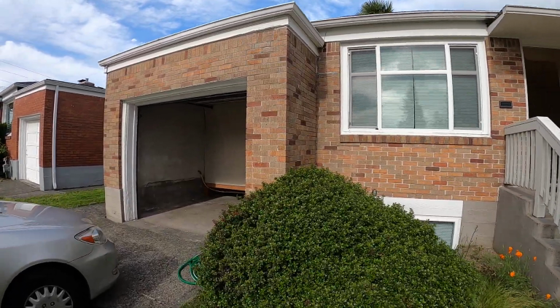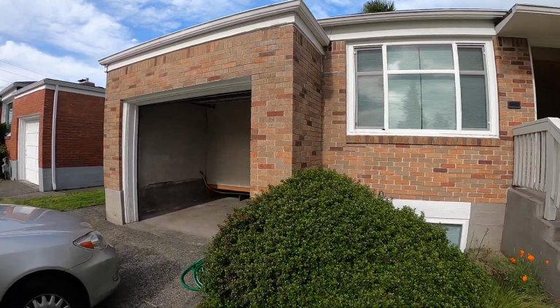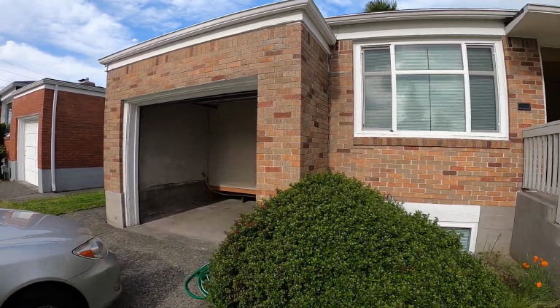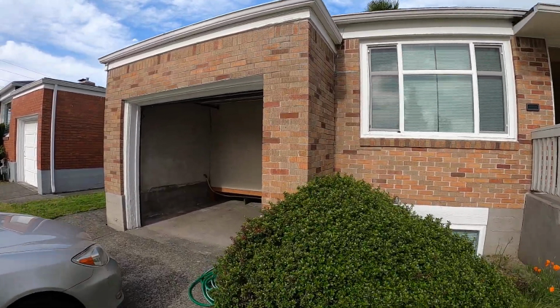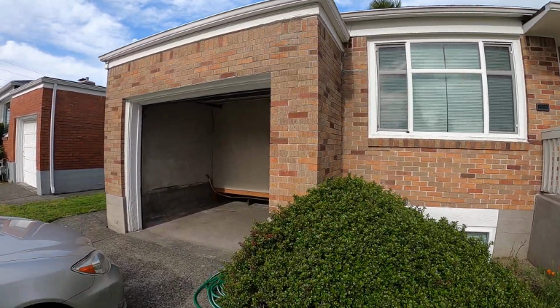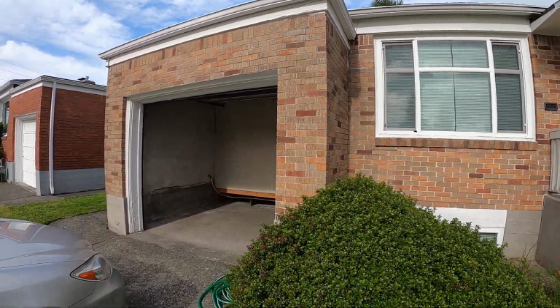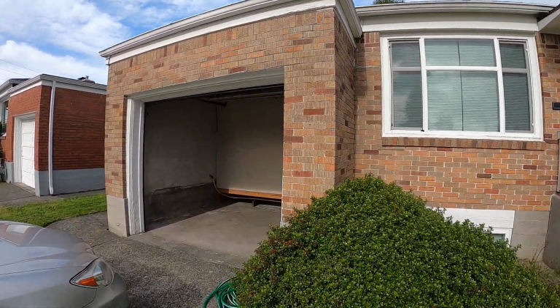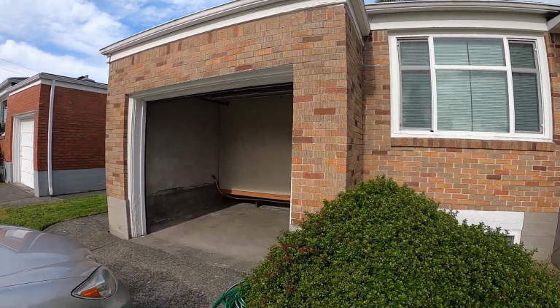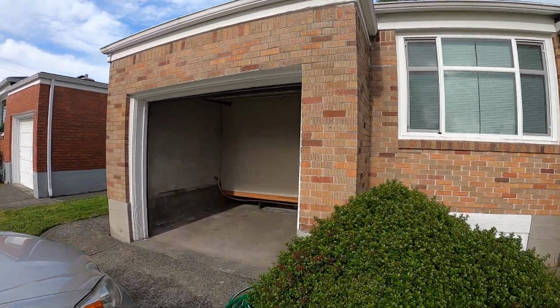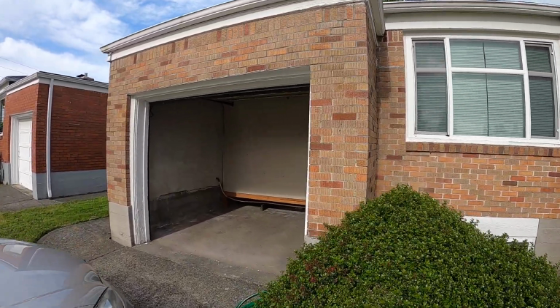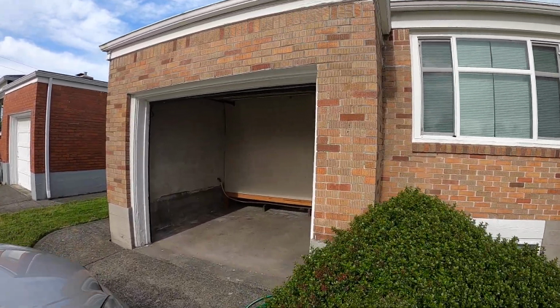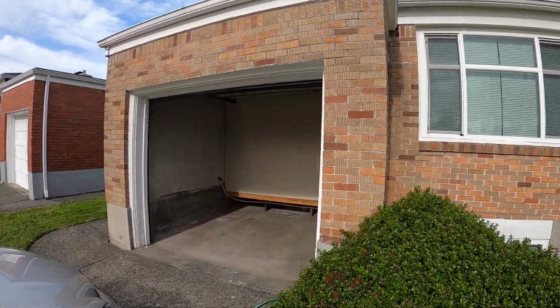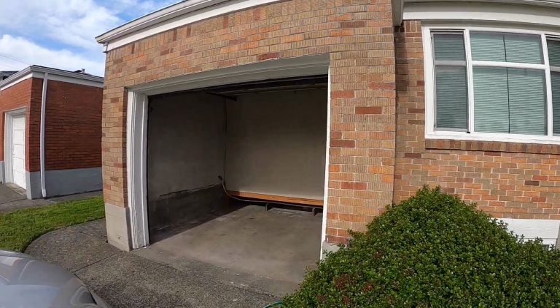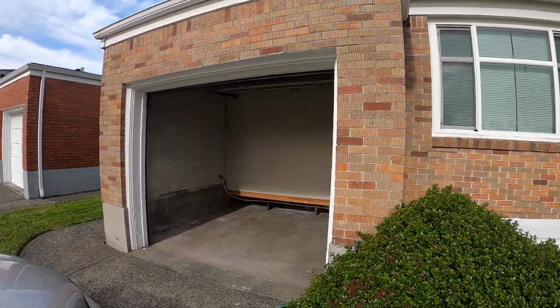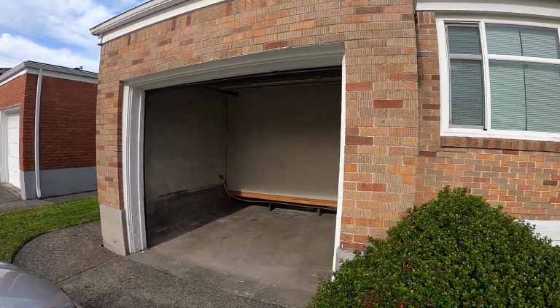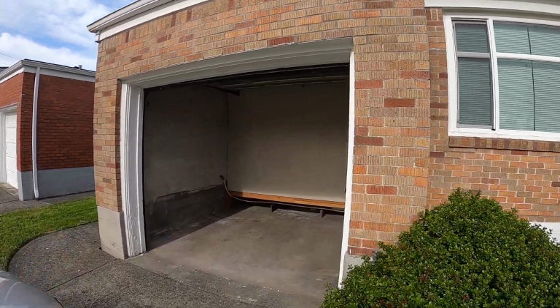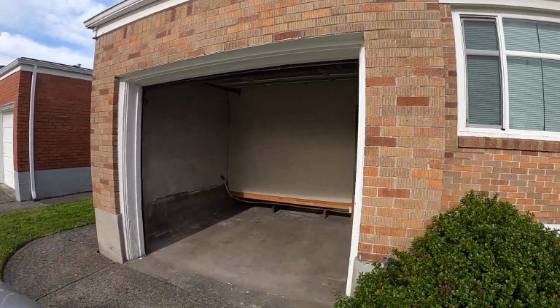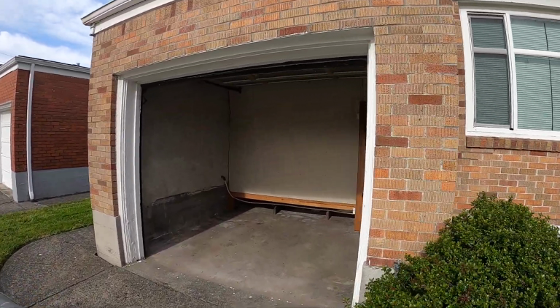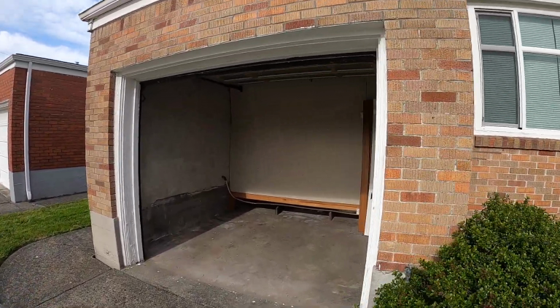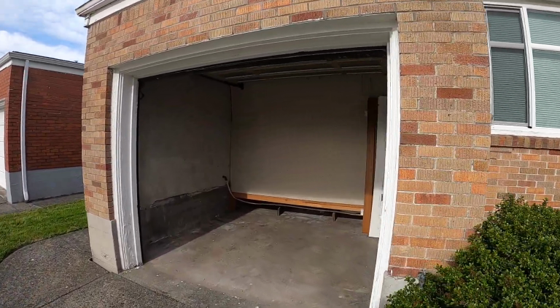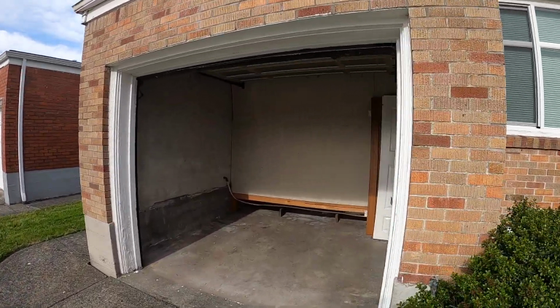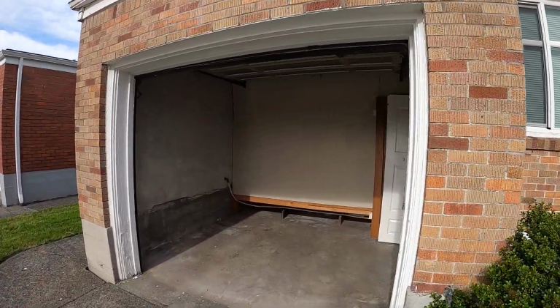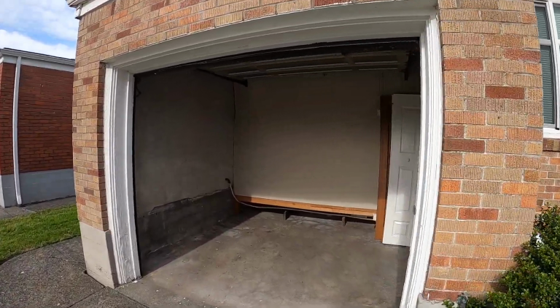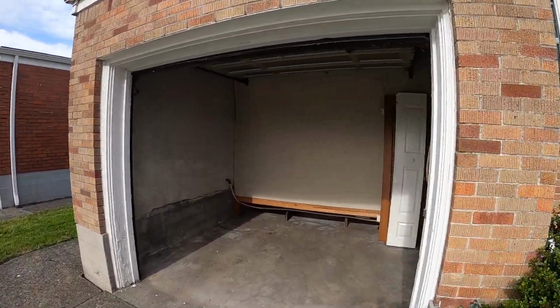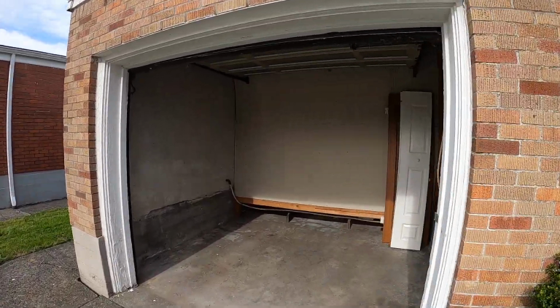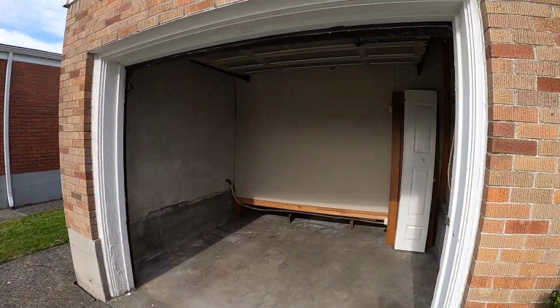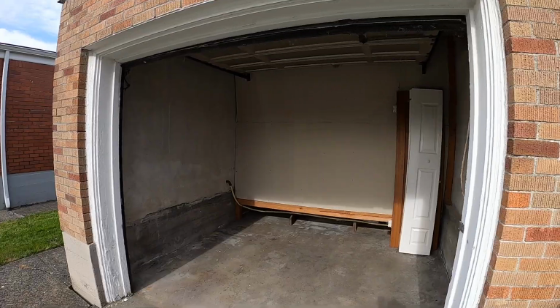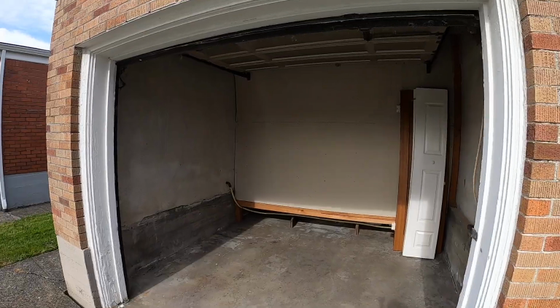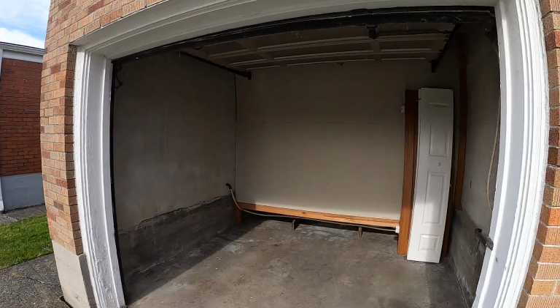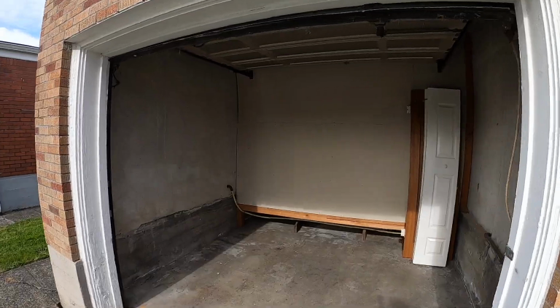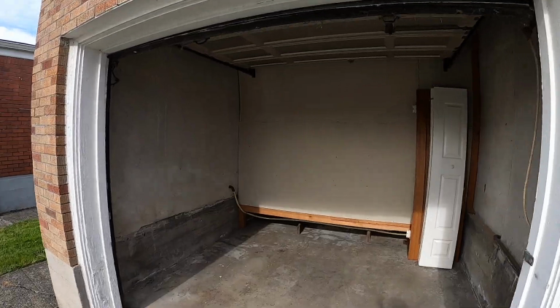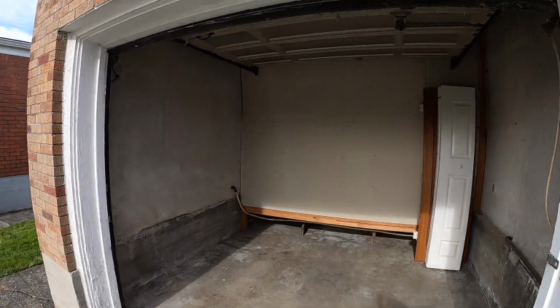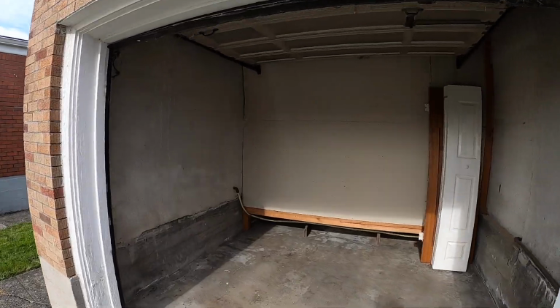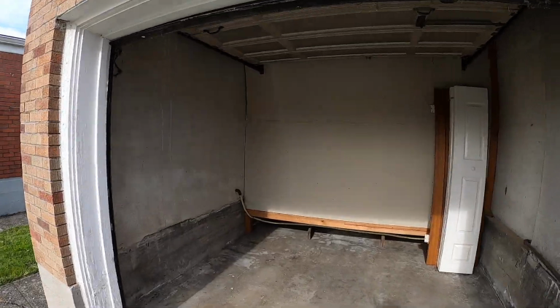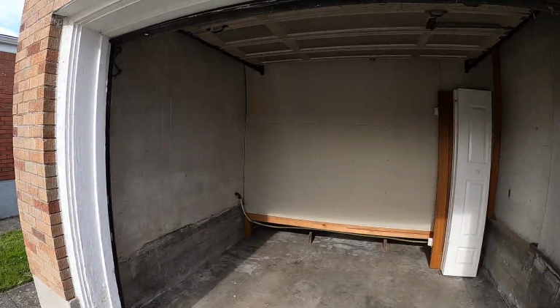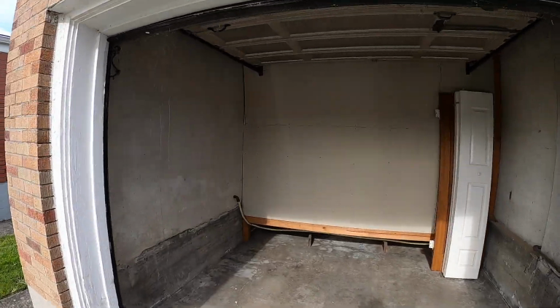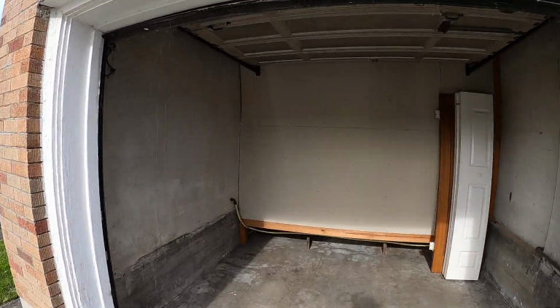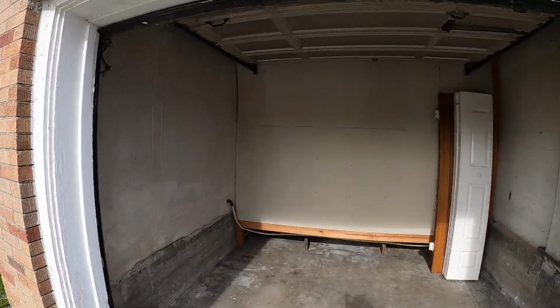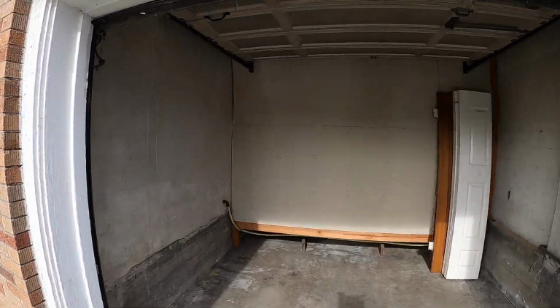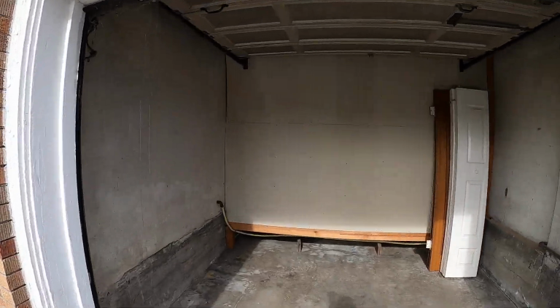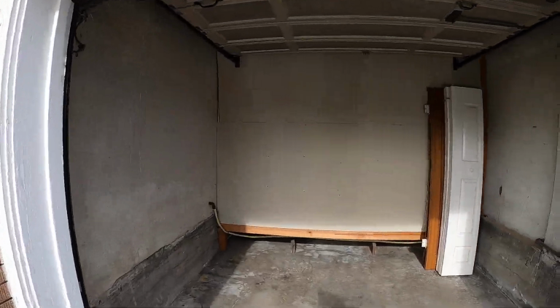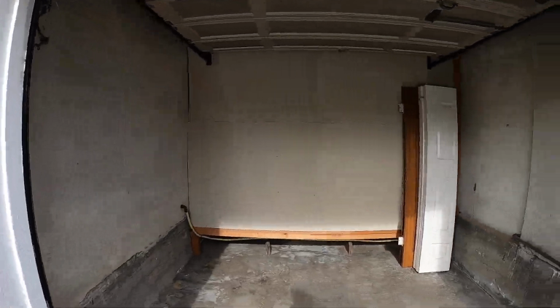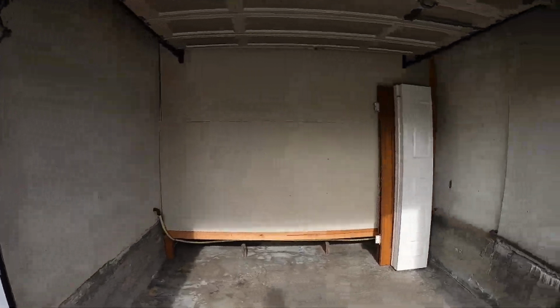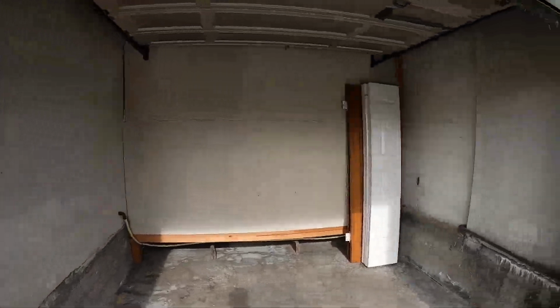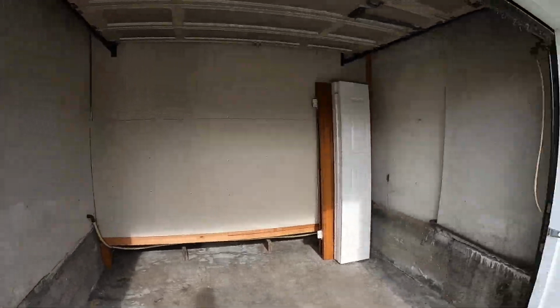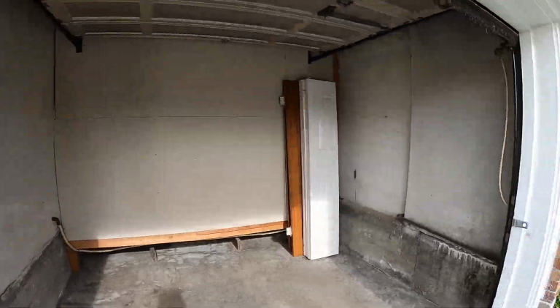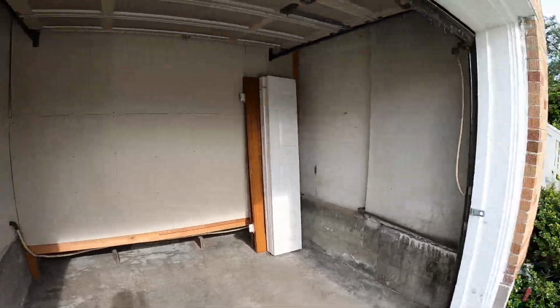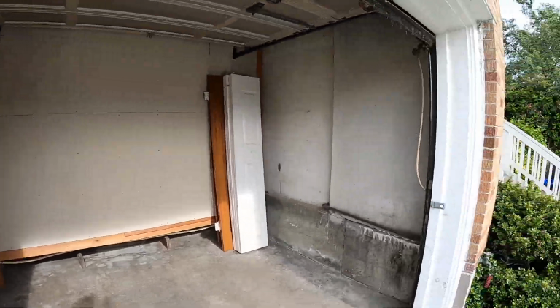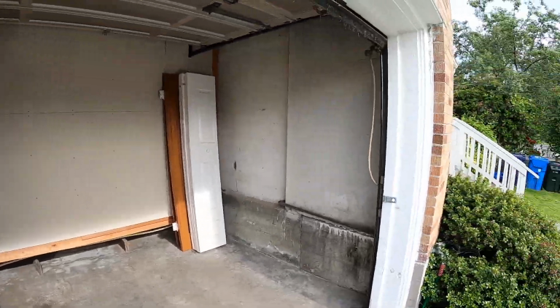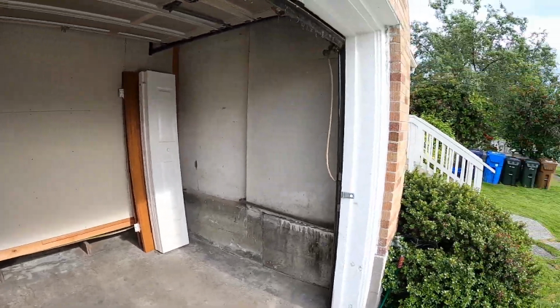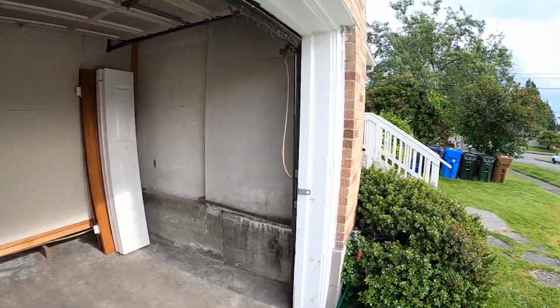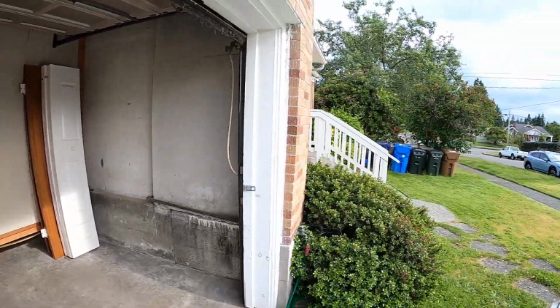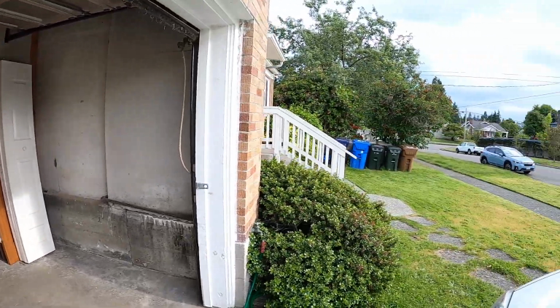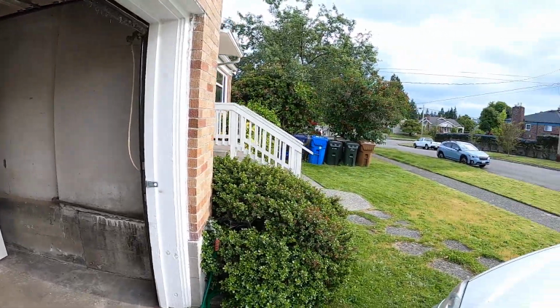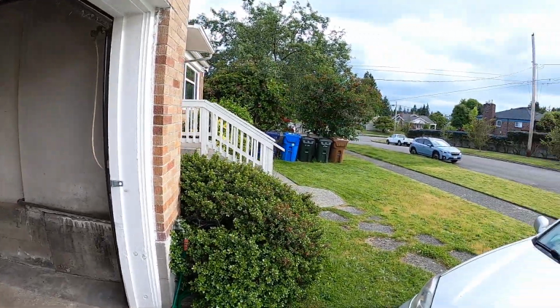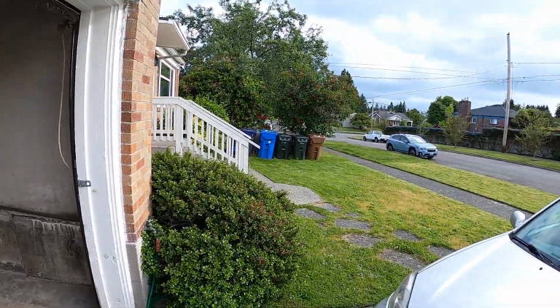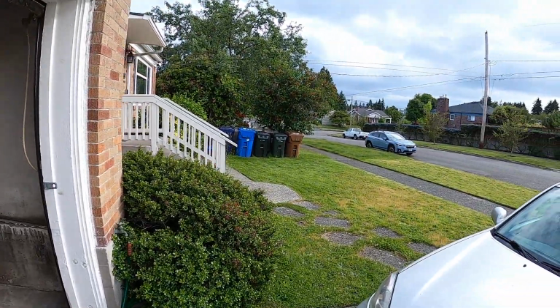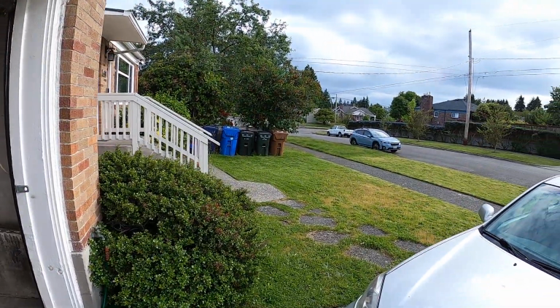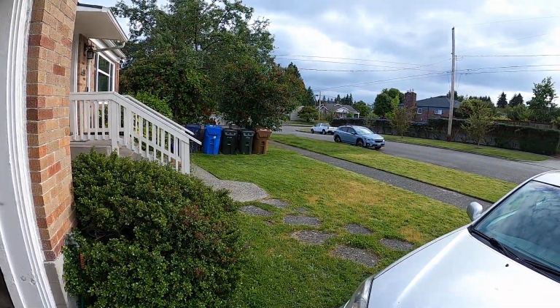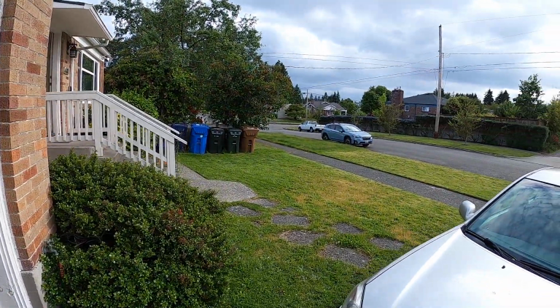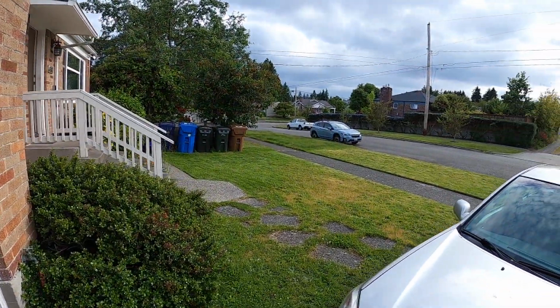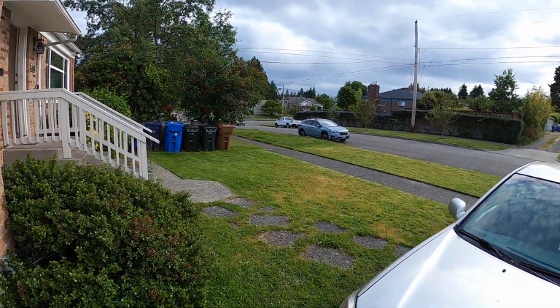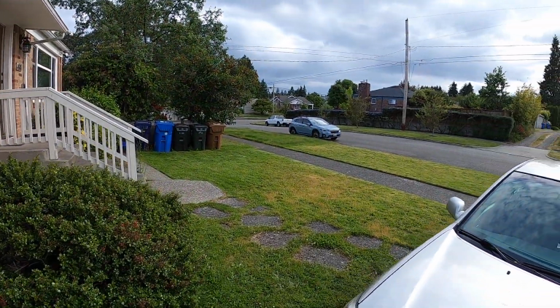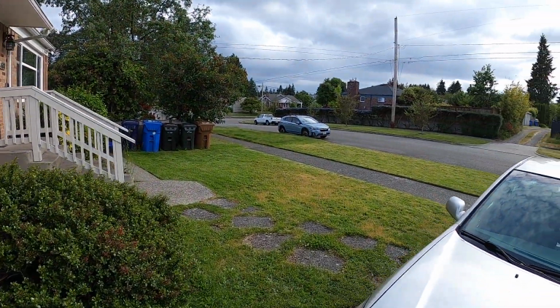You can see here this is not a full garage, it's more of a storage area — bicycles, things like that. Nice yard.